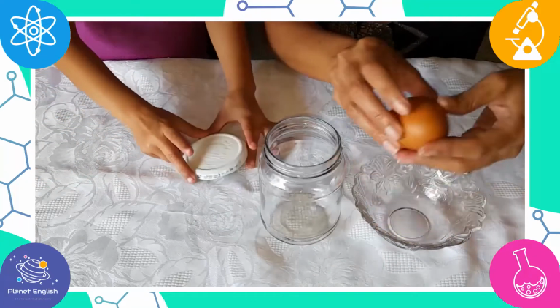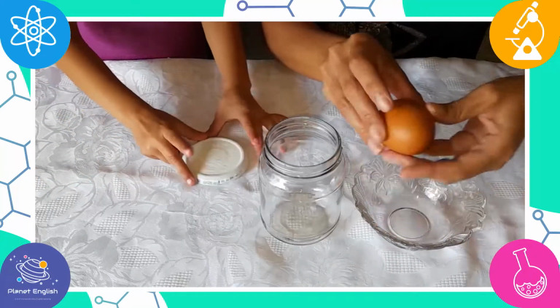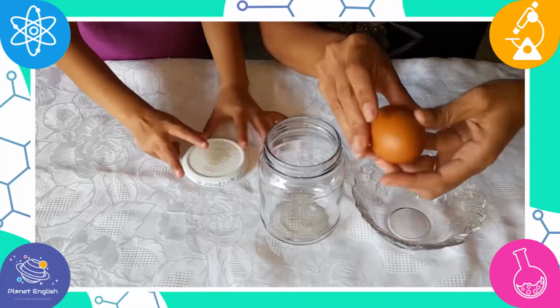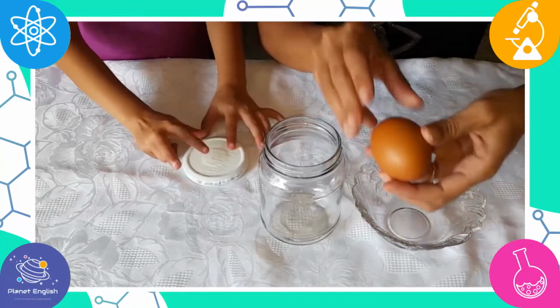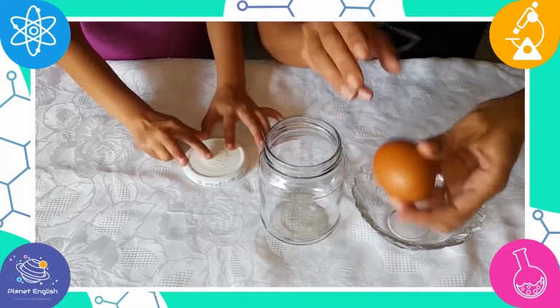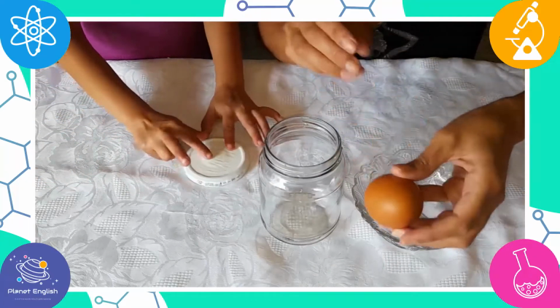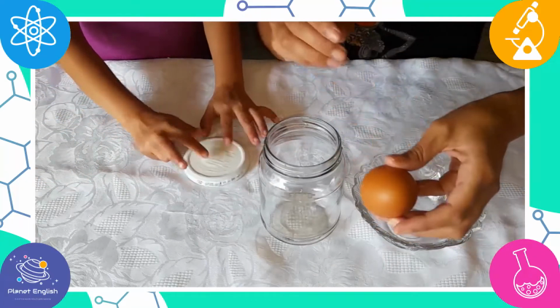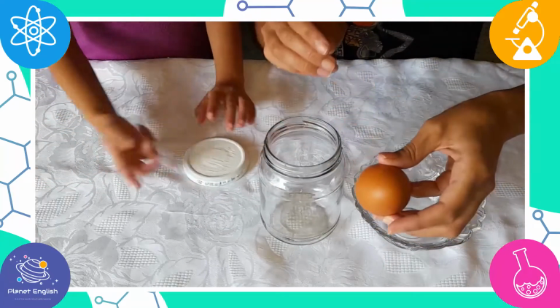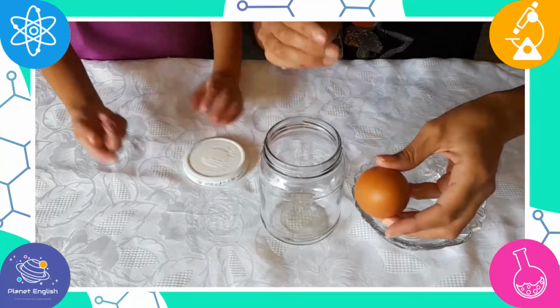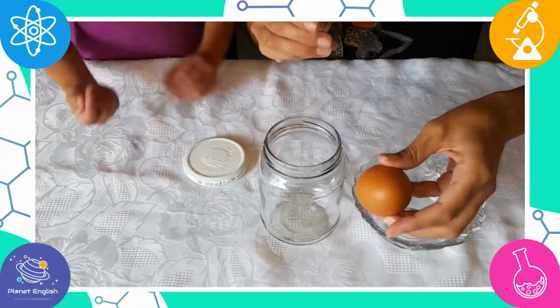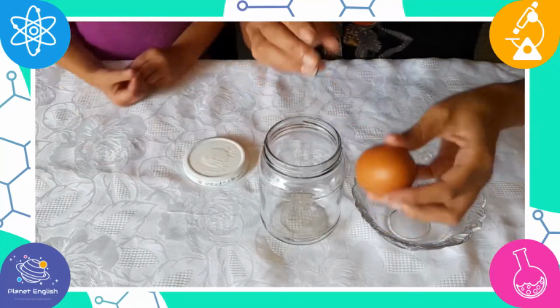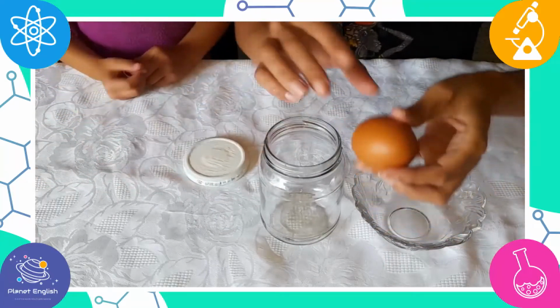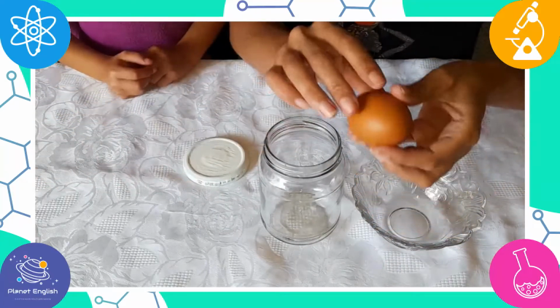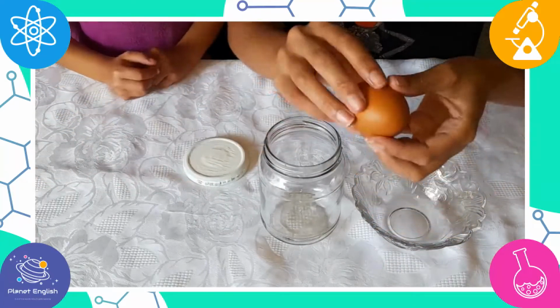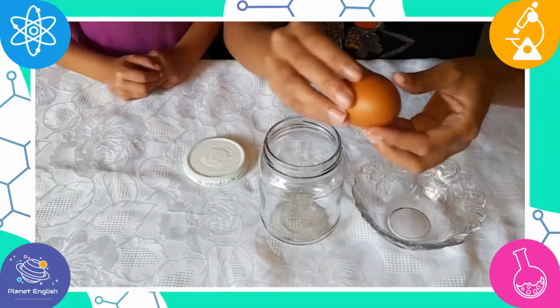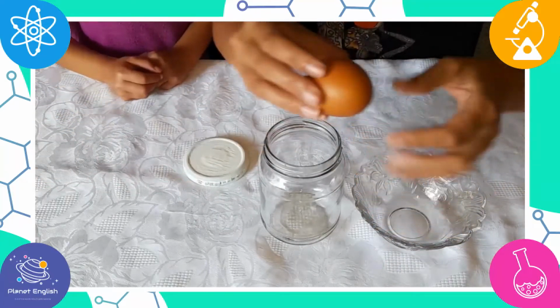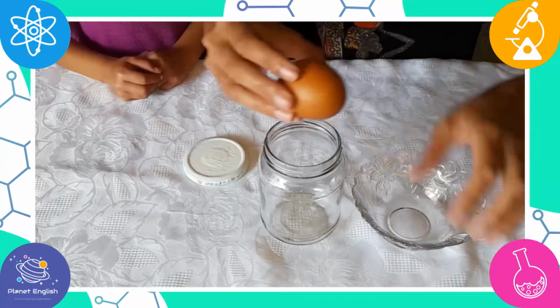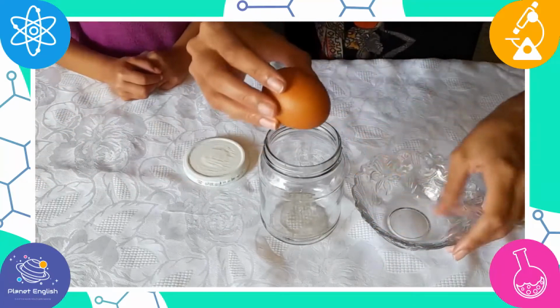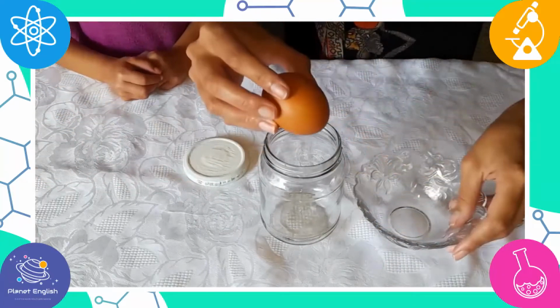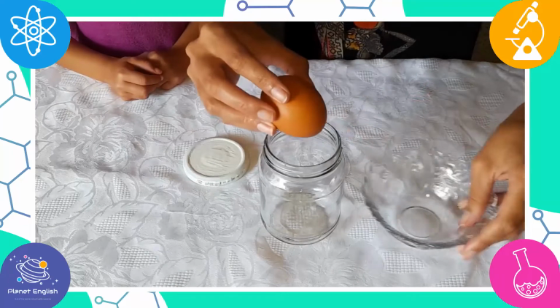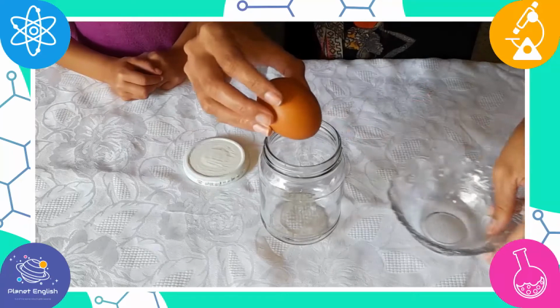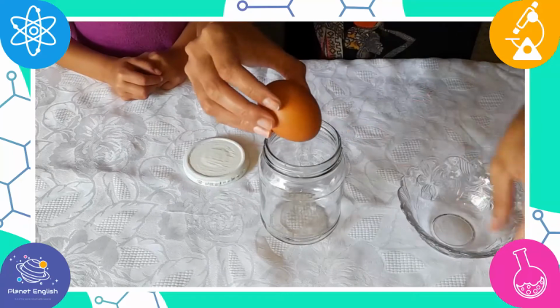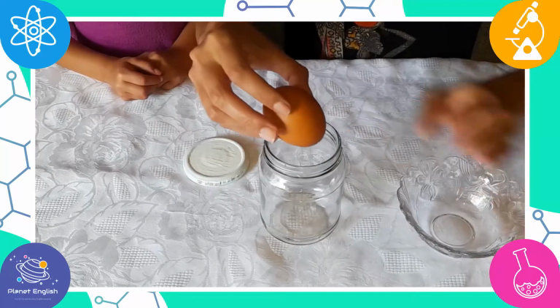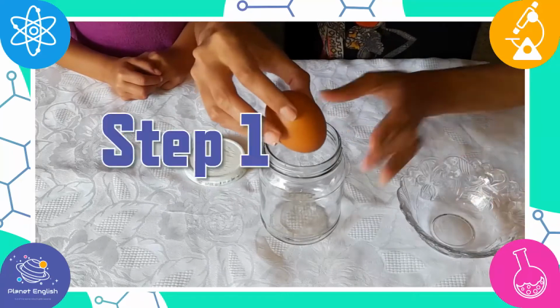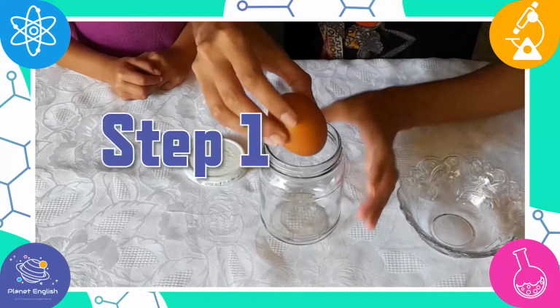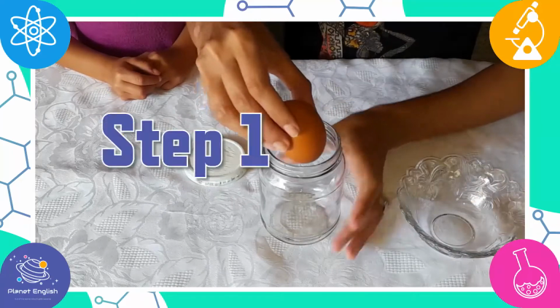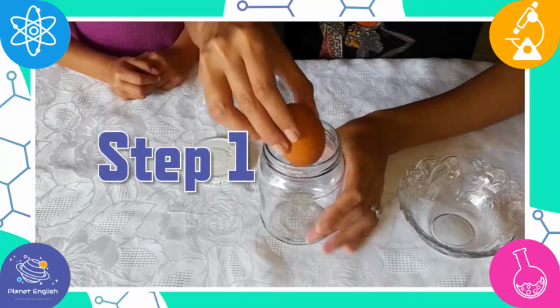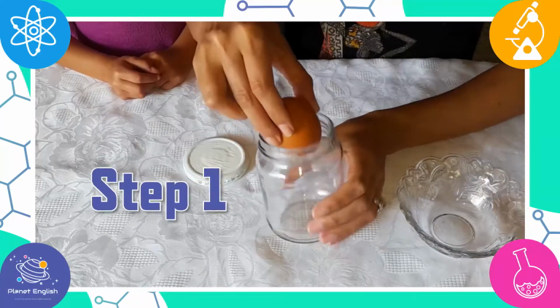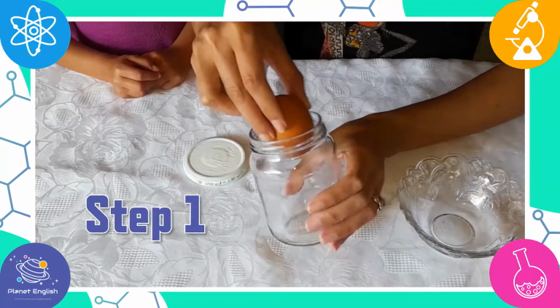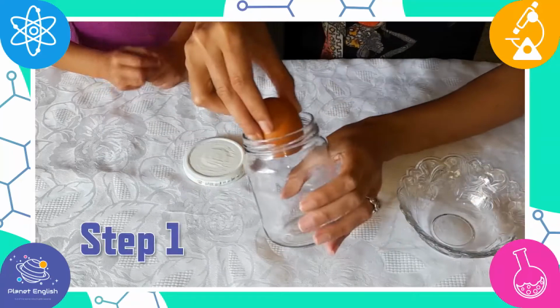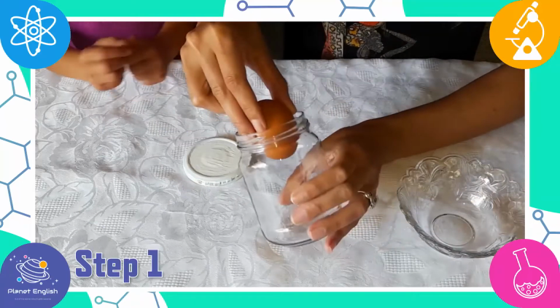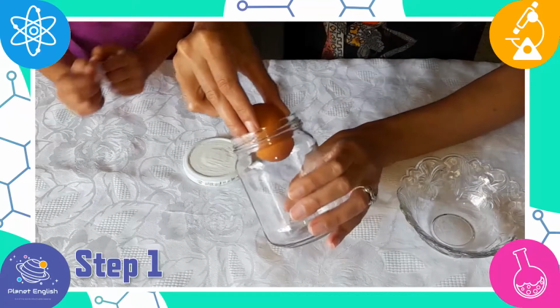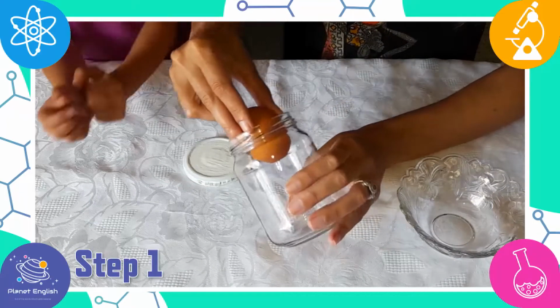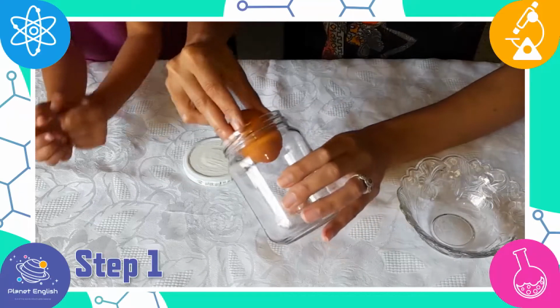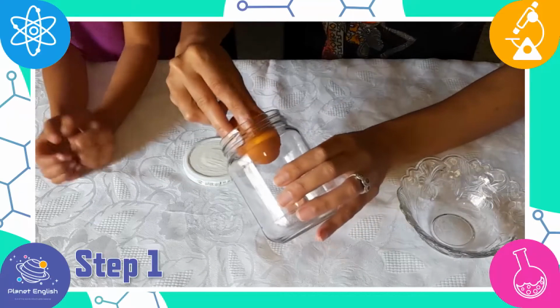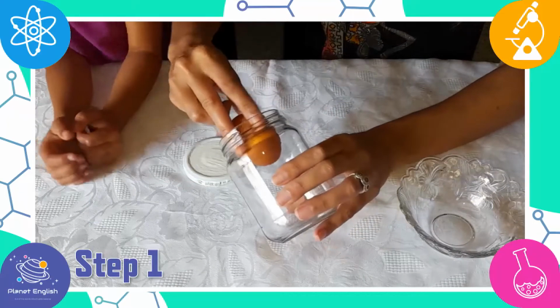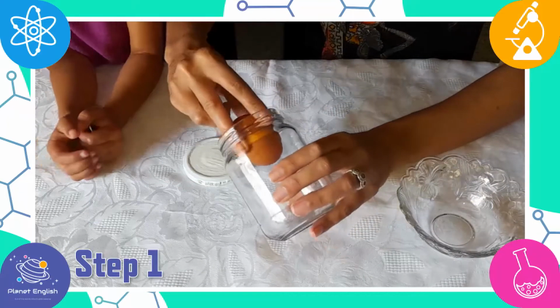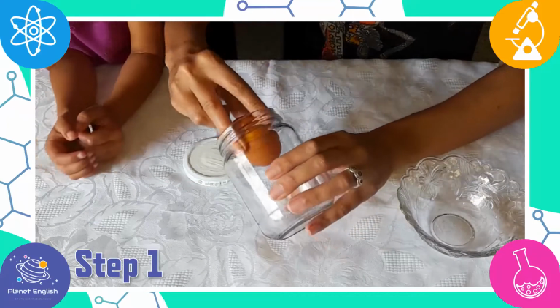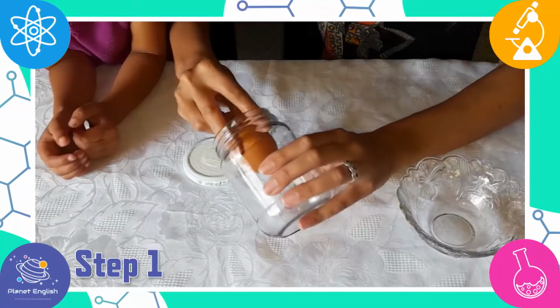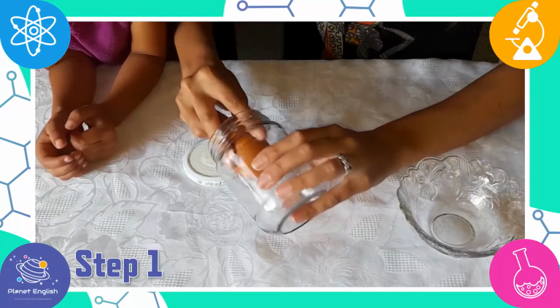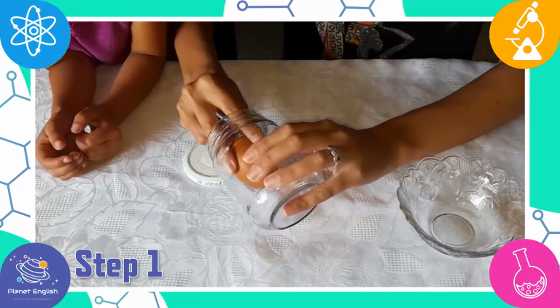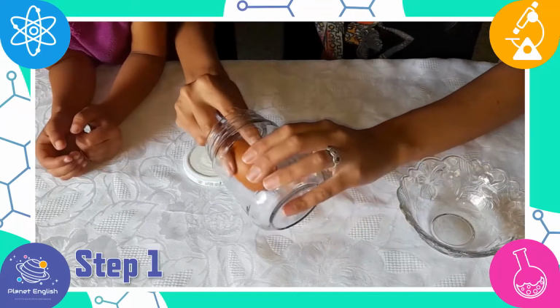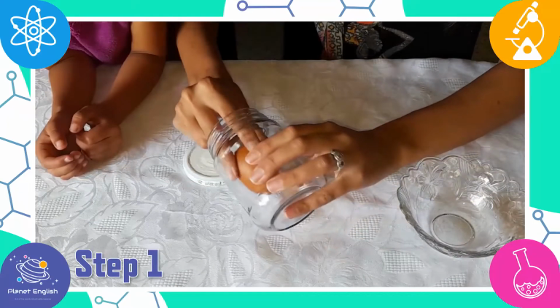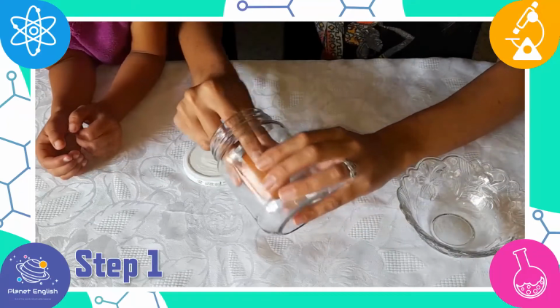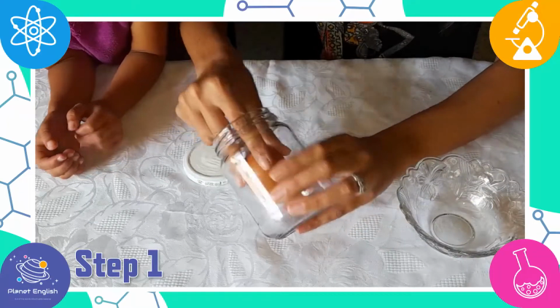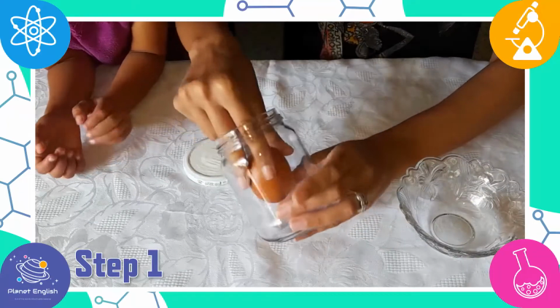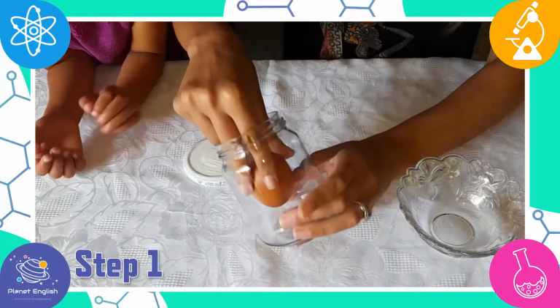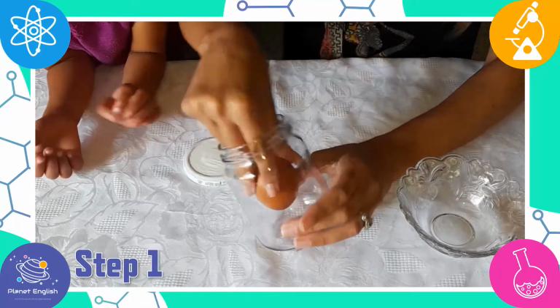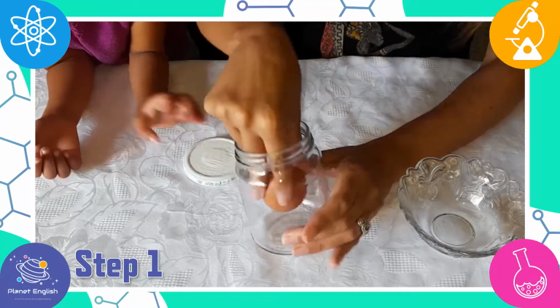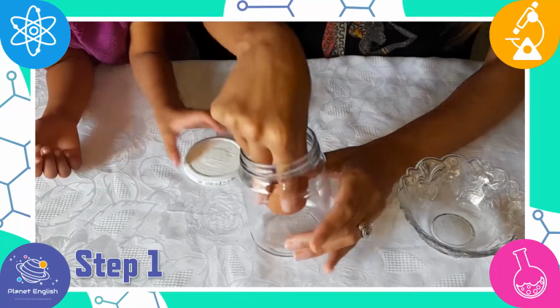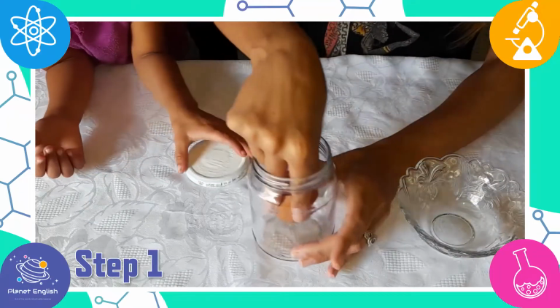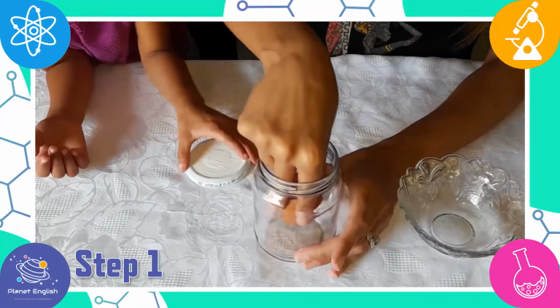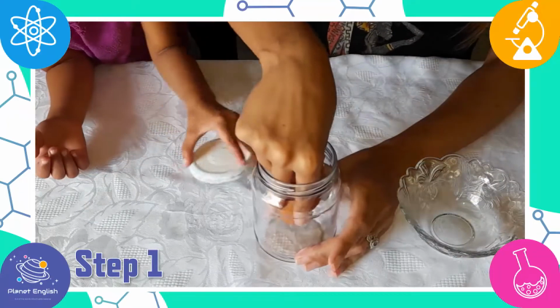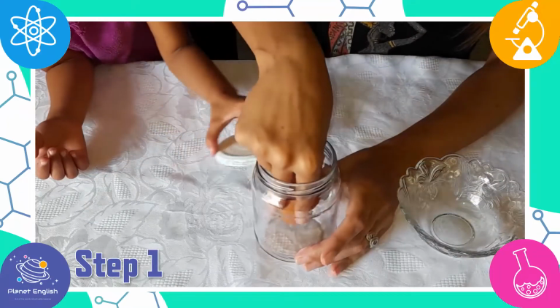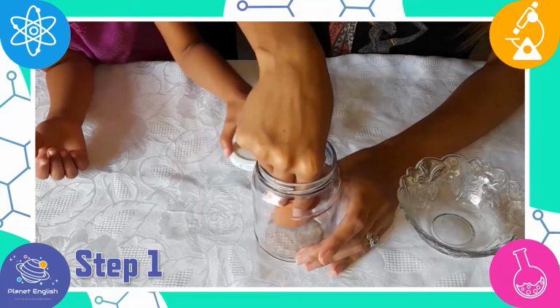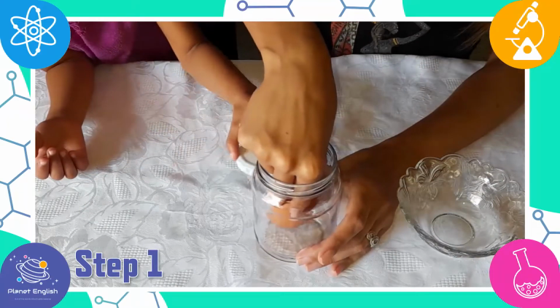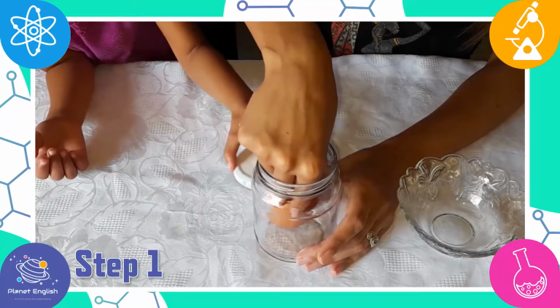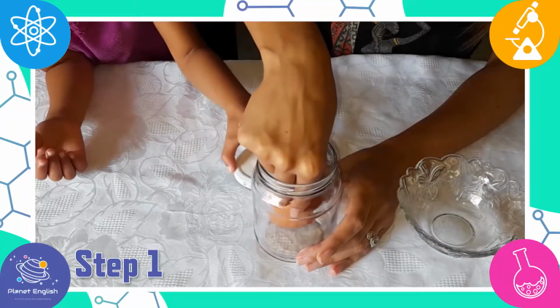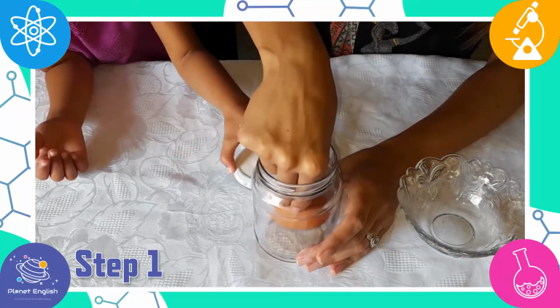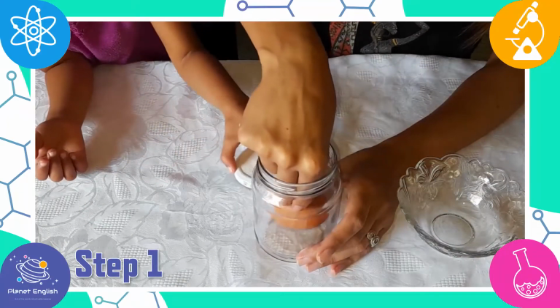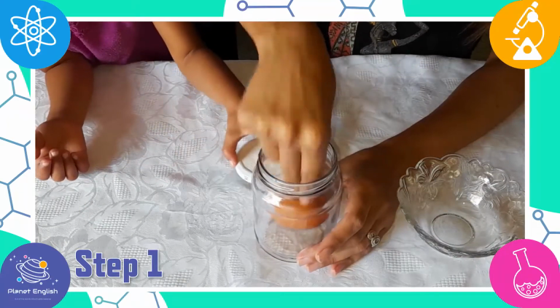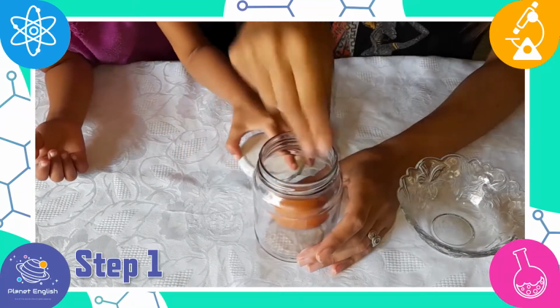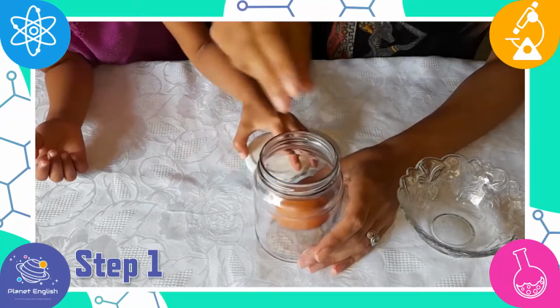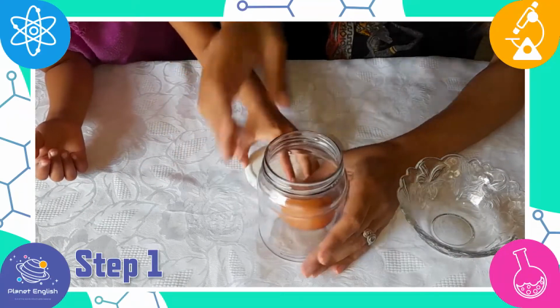So let's get started! Step 1: Gently place the egg into the glass jar.